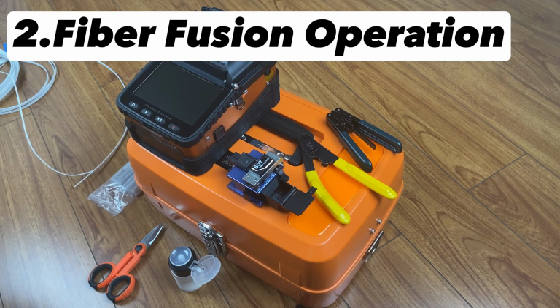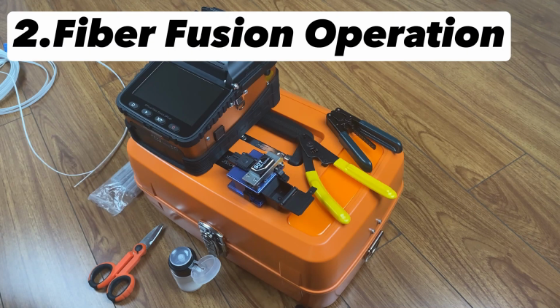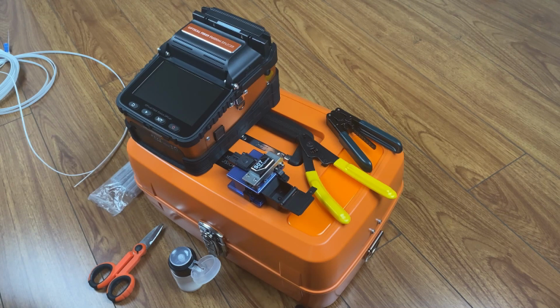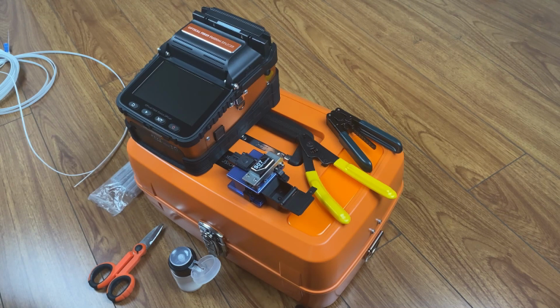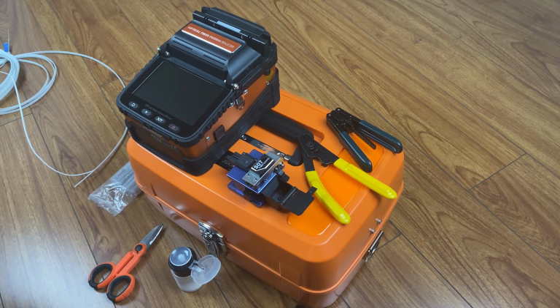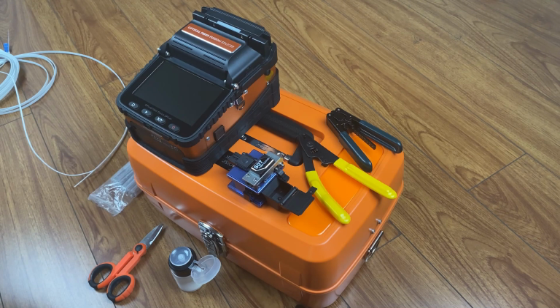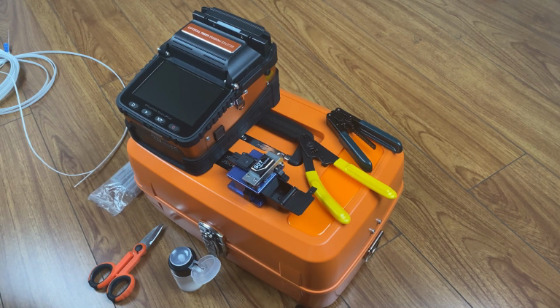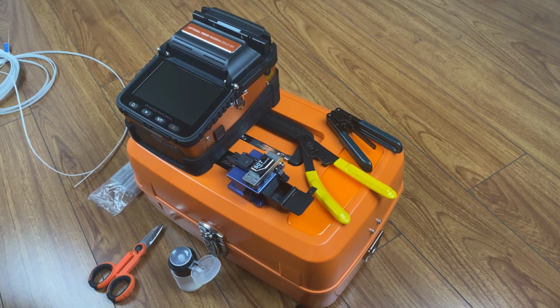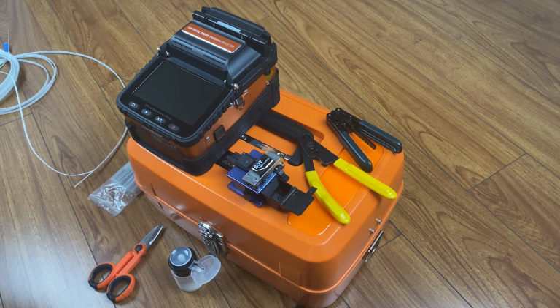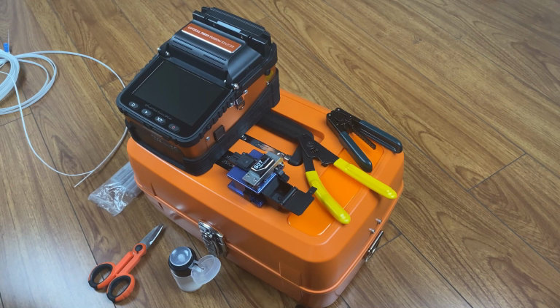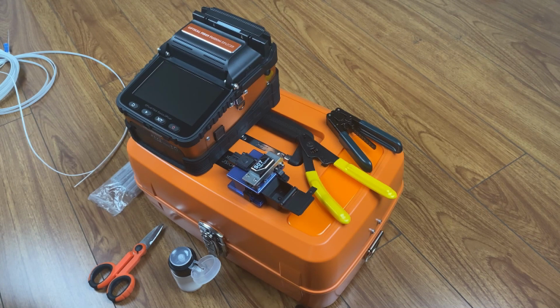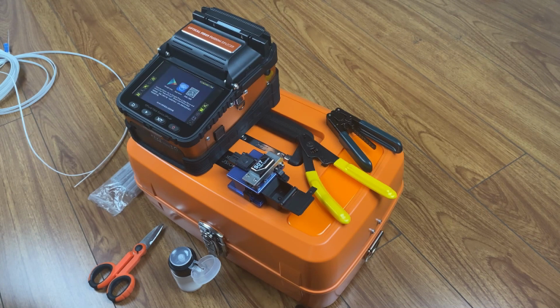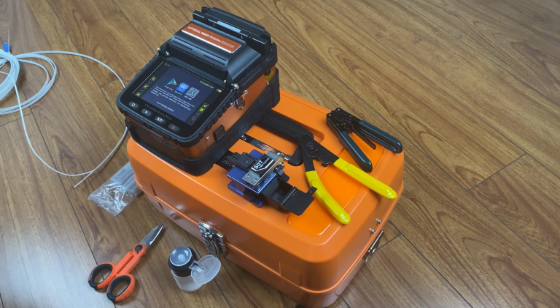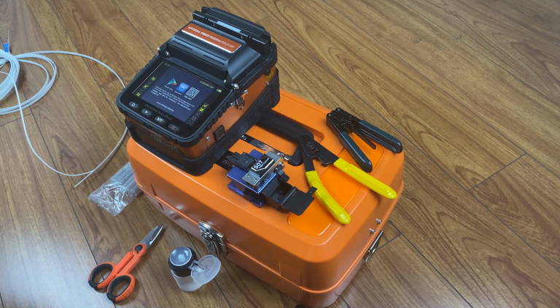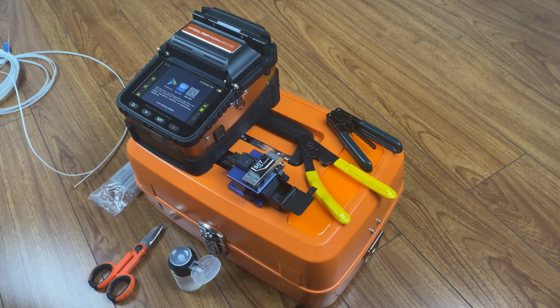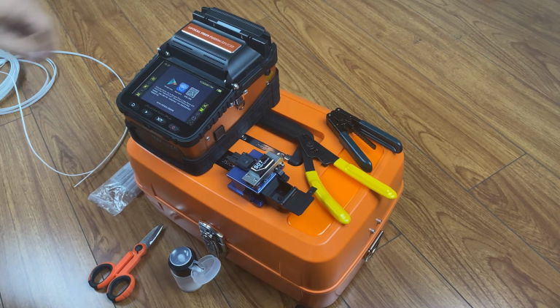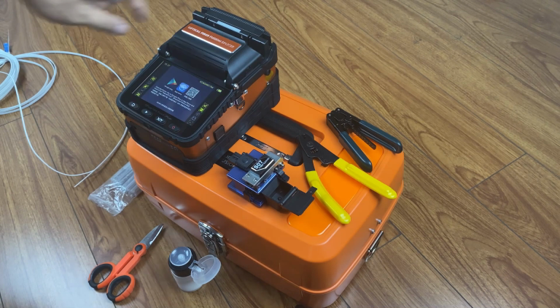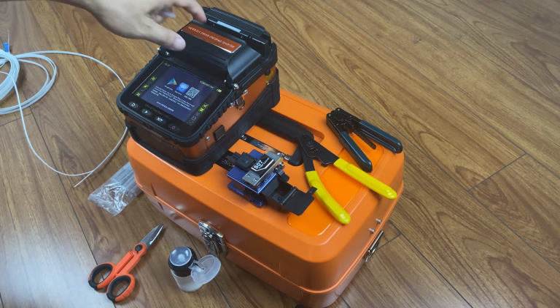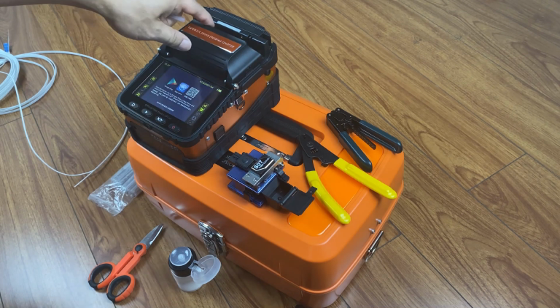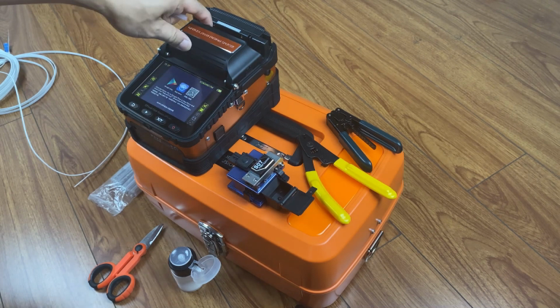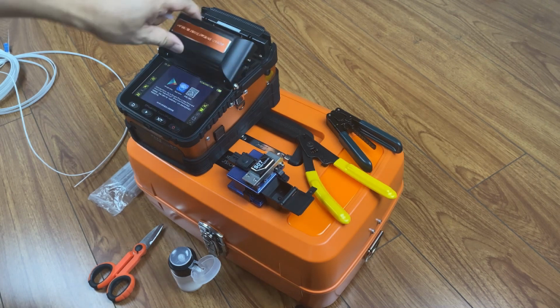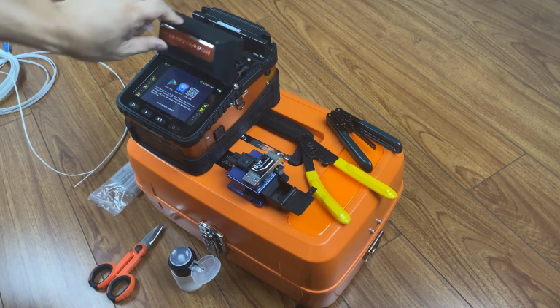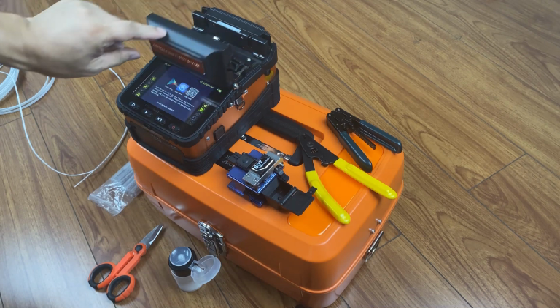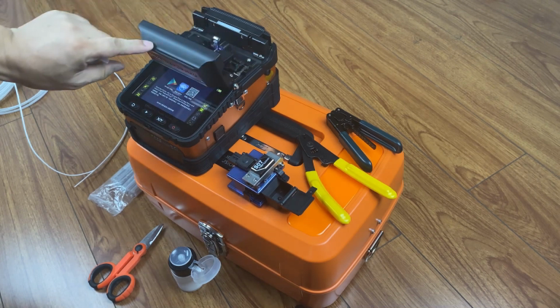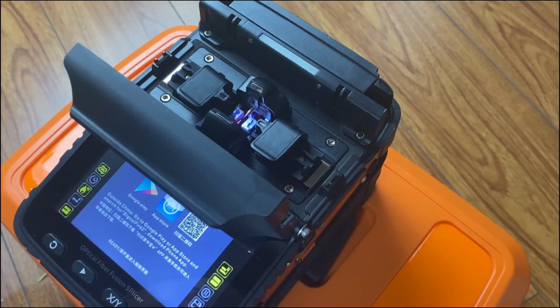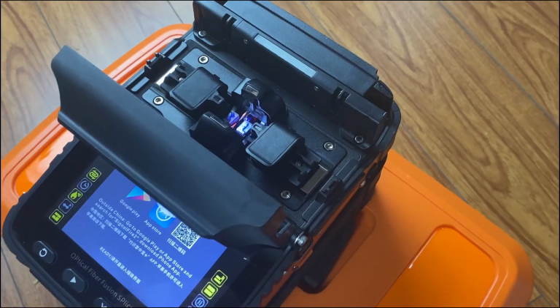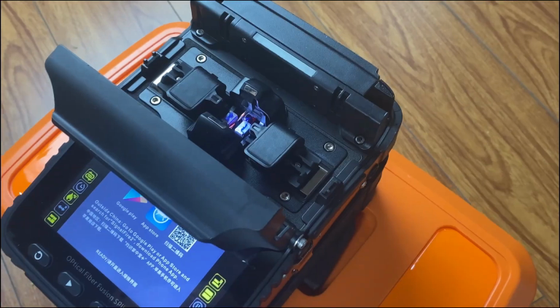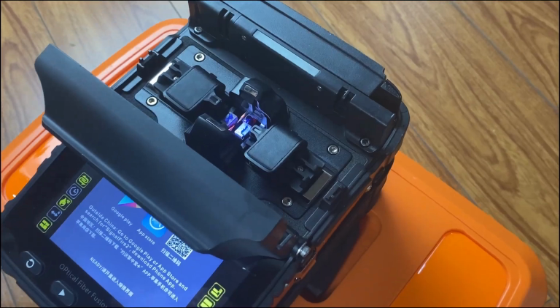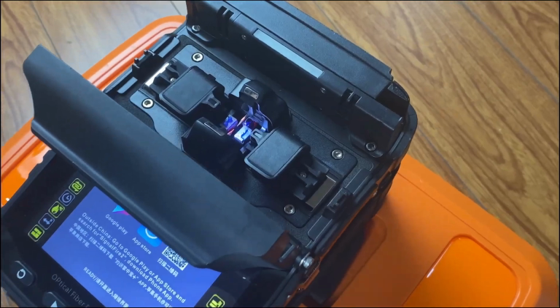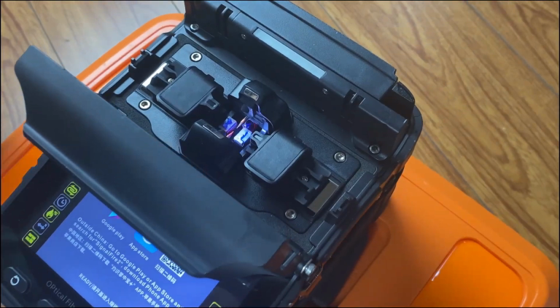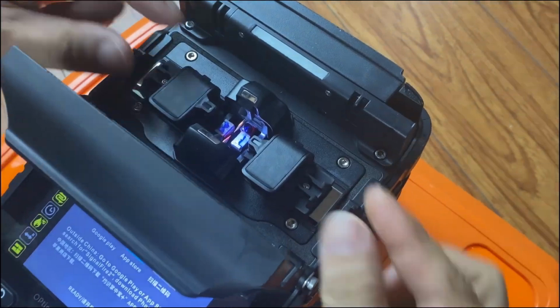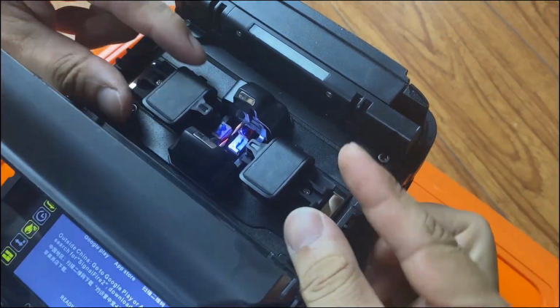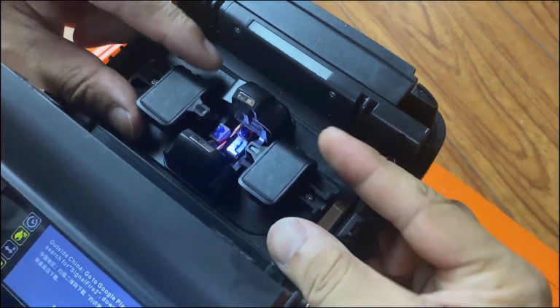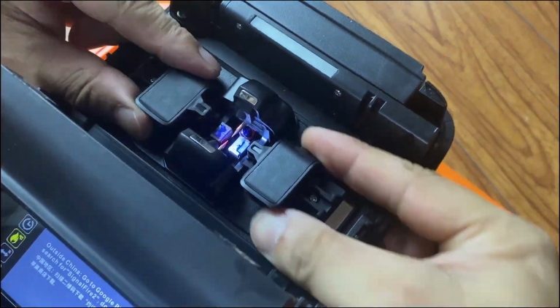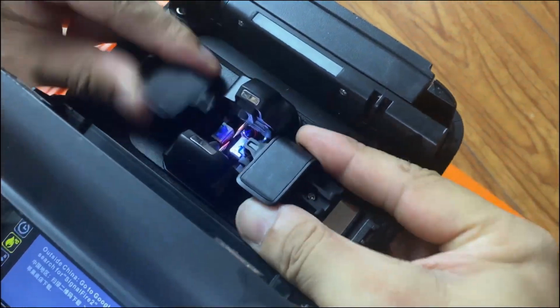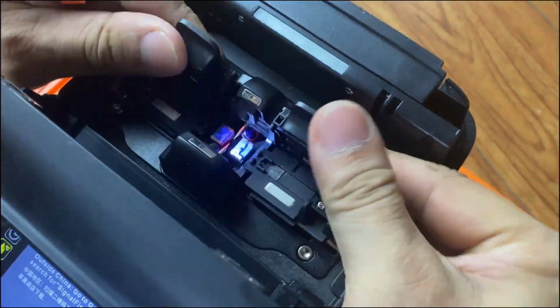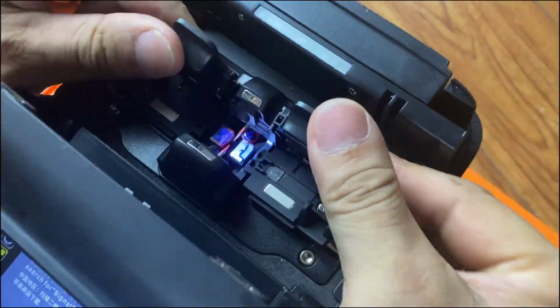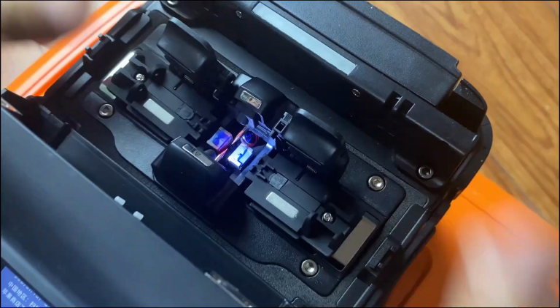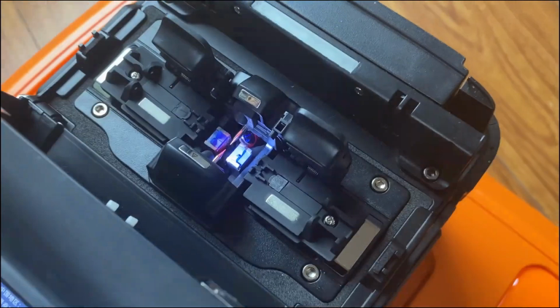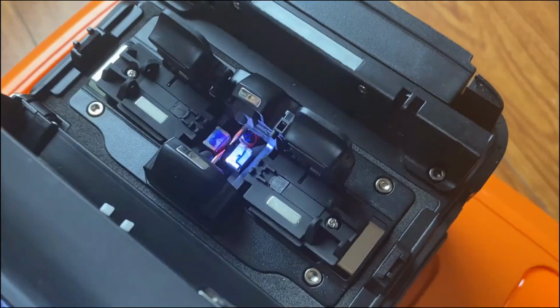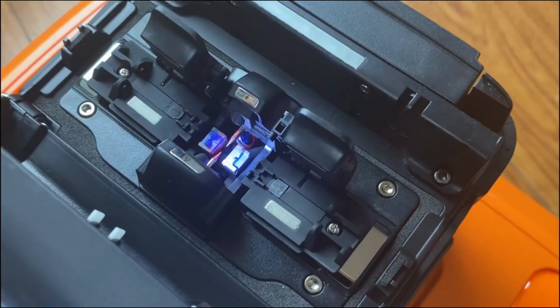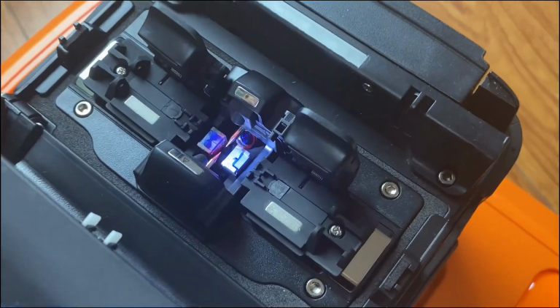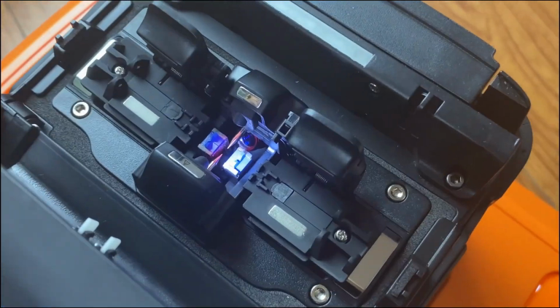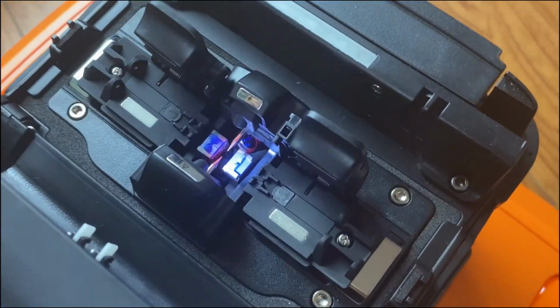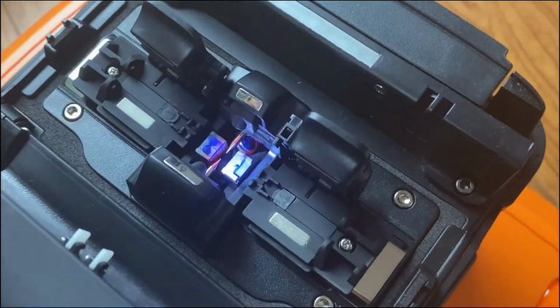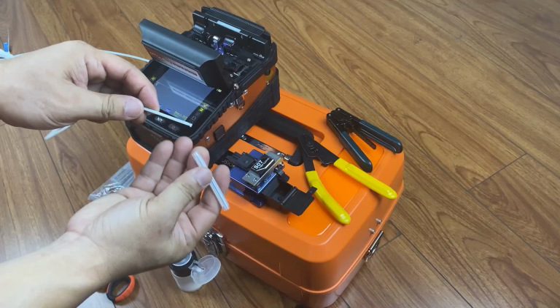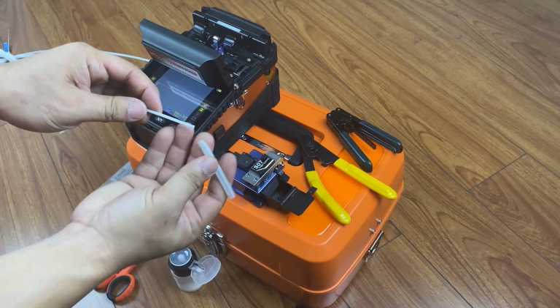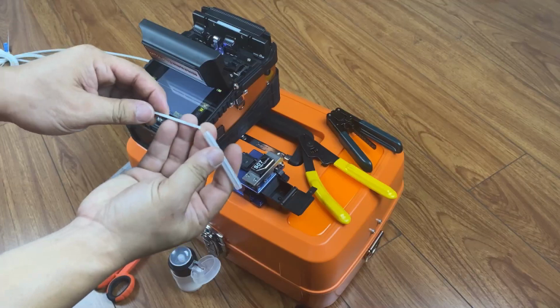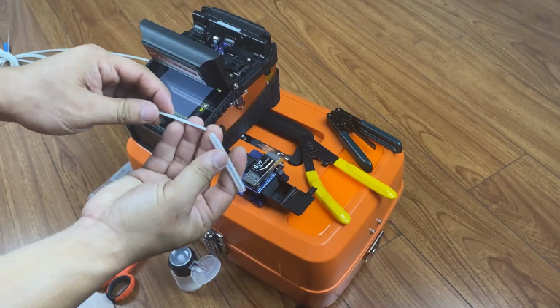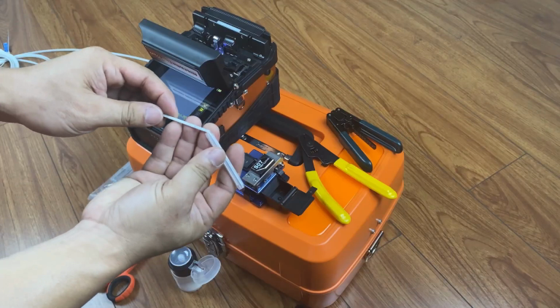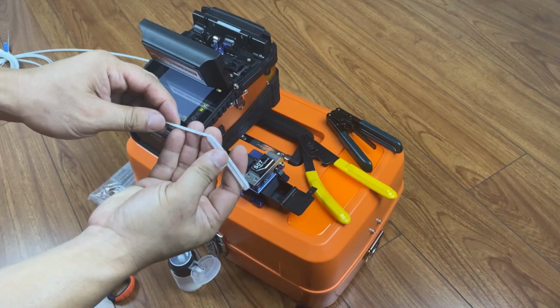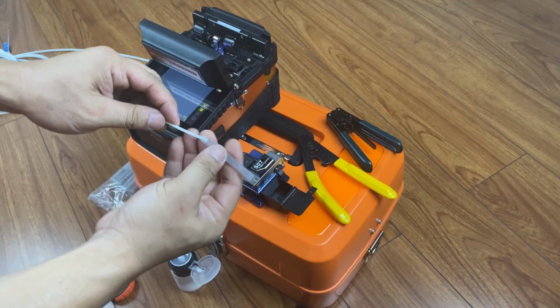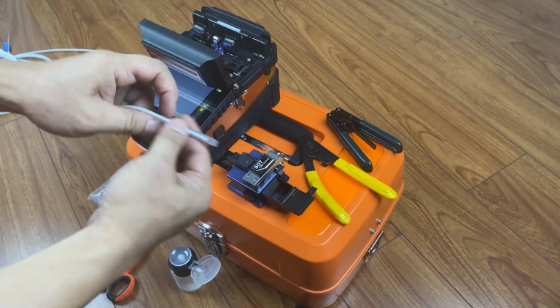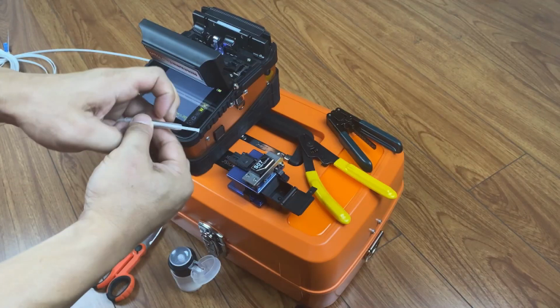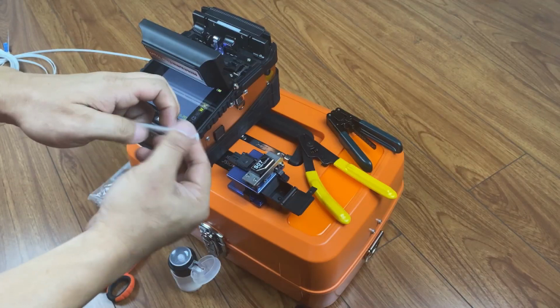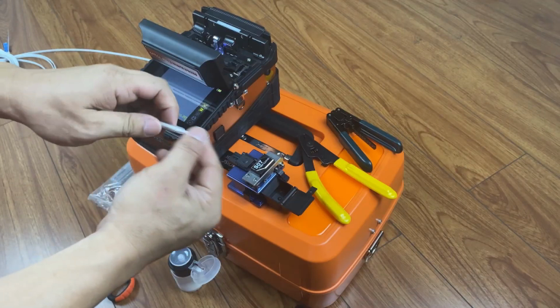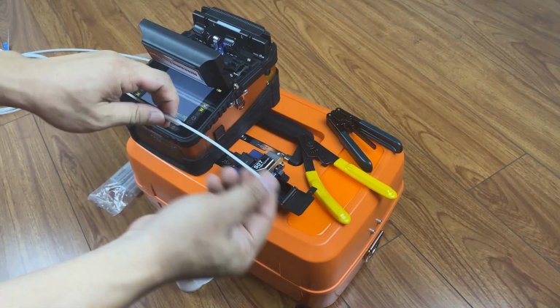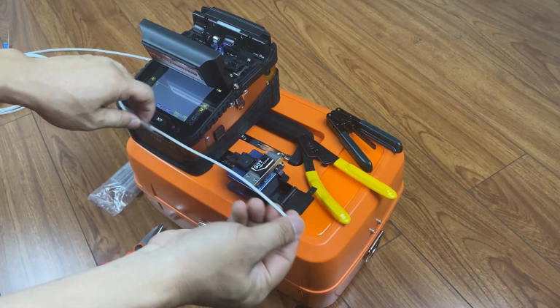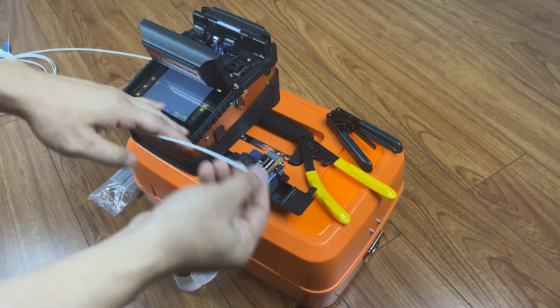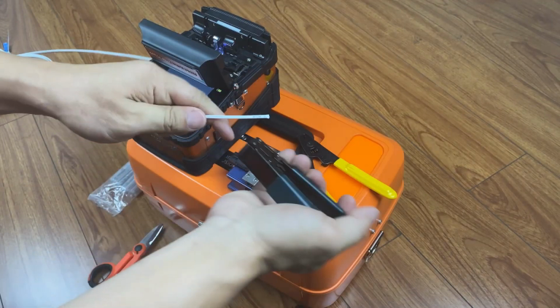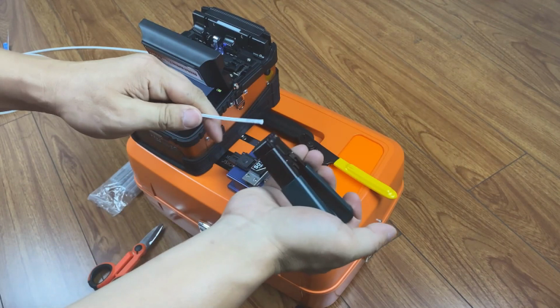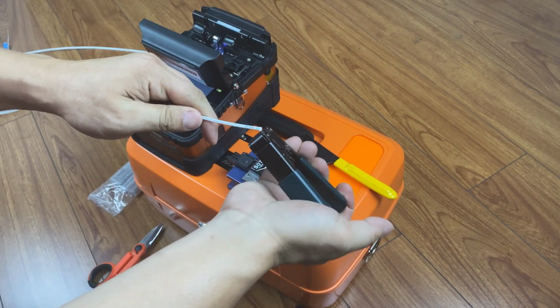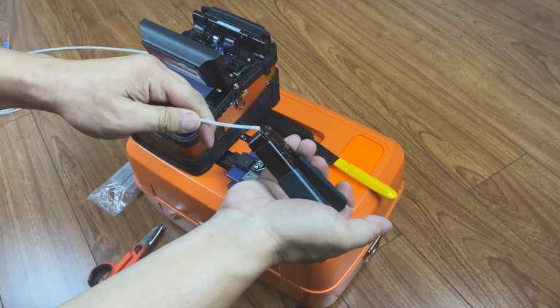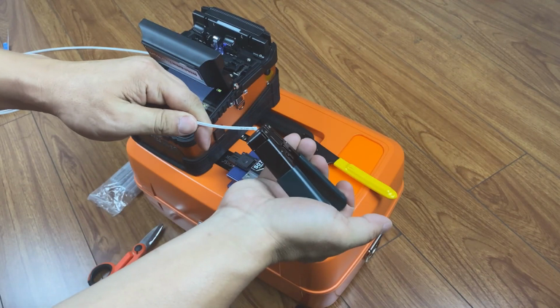Fibre Fusion Operation. Turn on the machine and then open the cover and fibre holder. Wear the heat shrink tube.